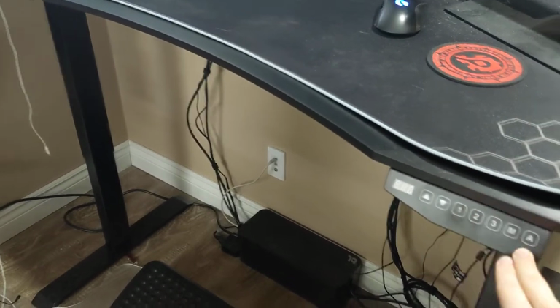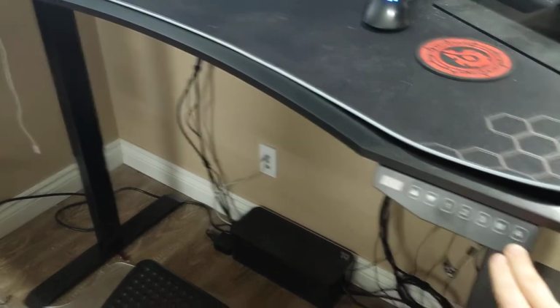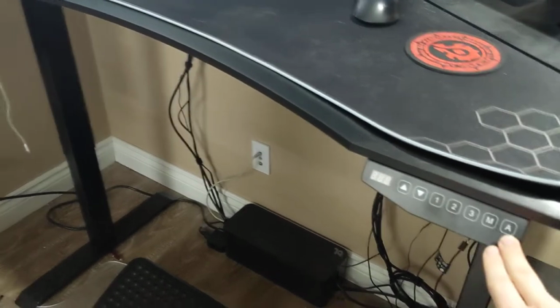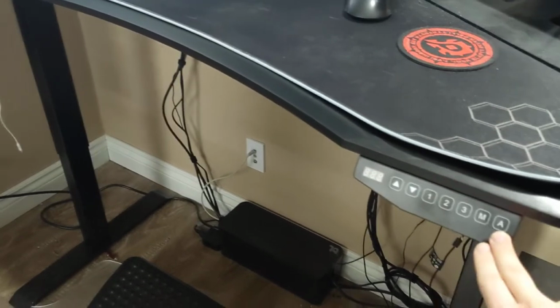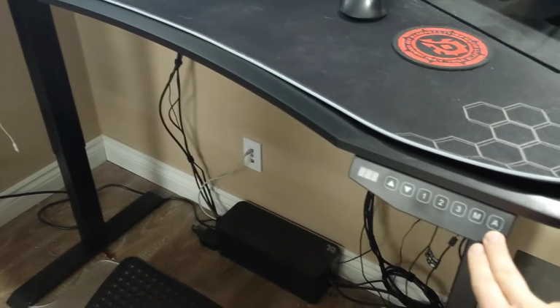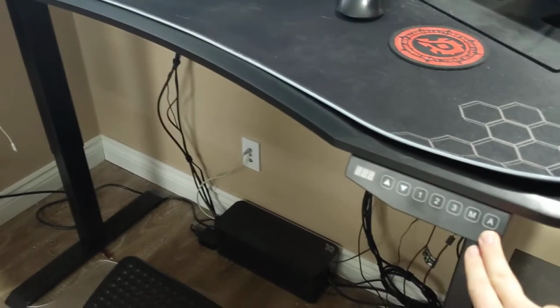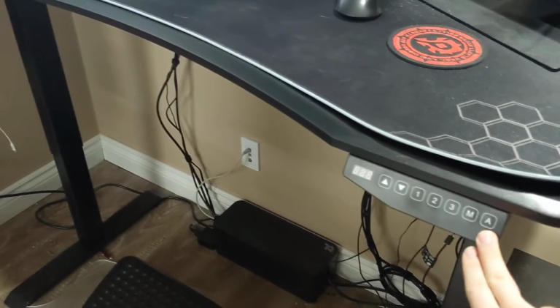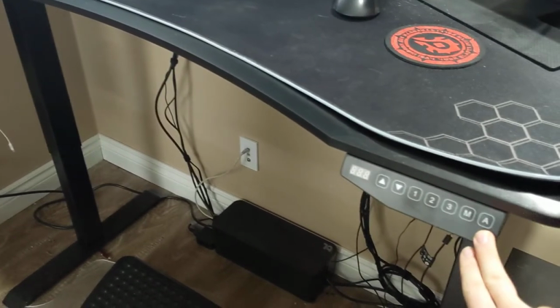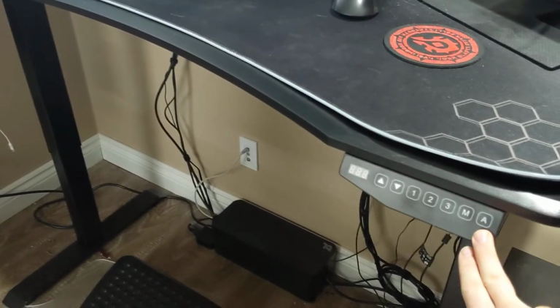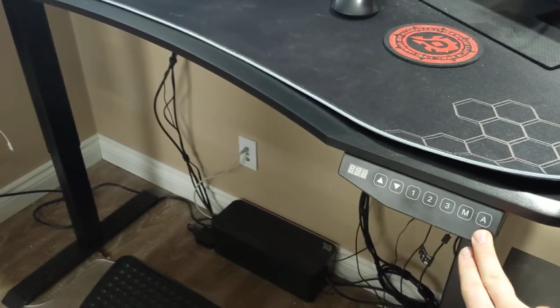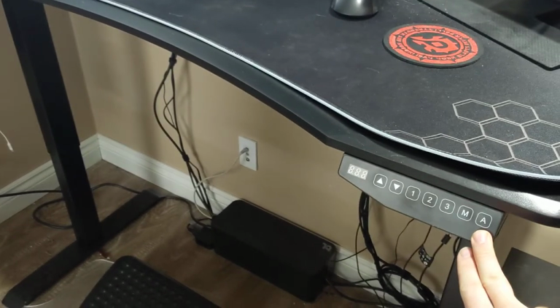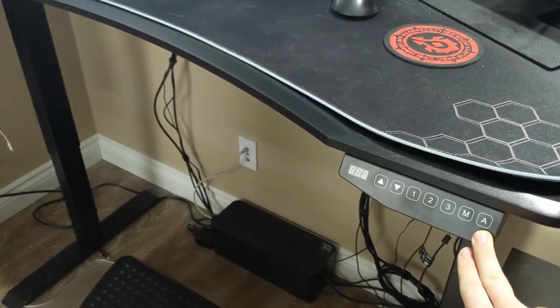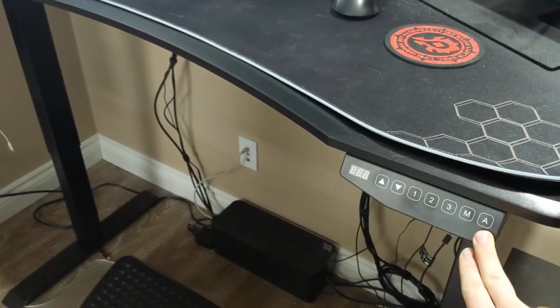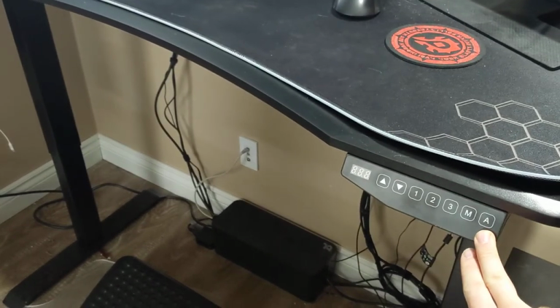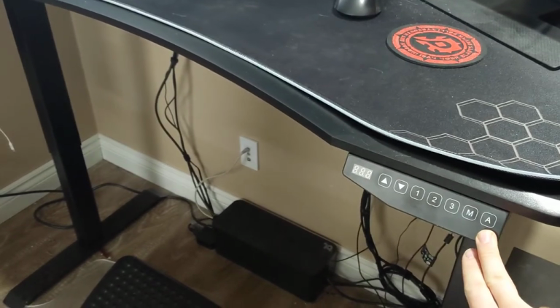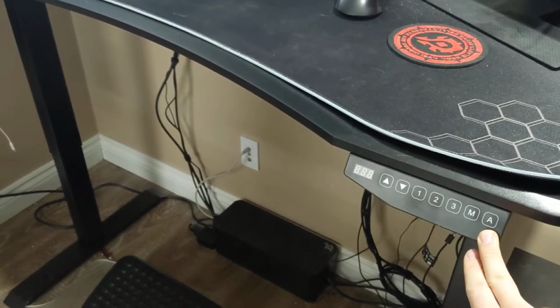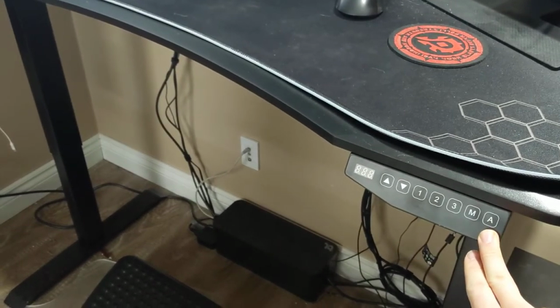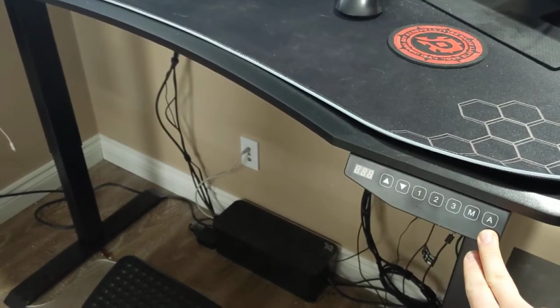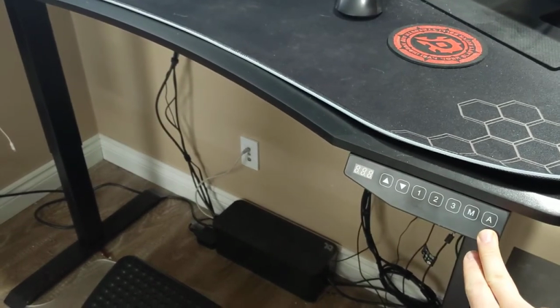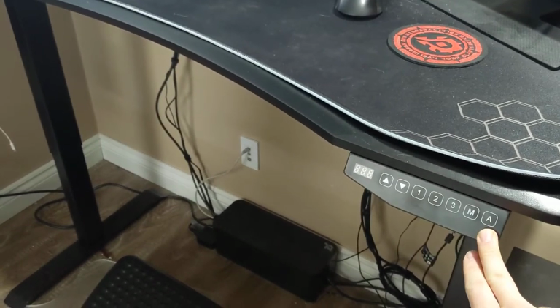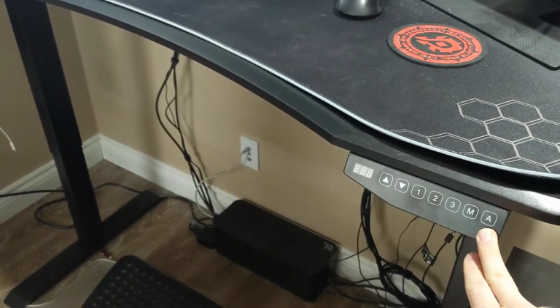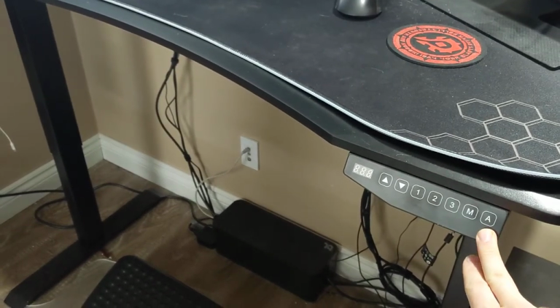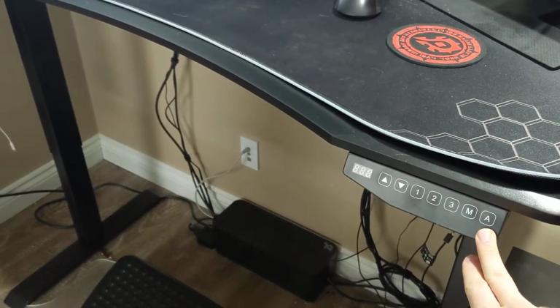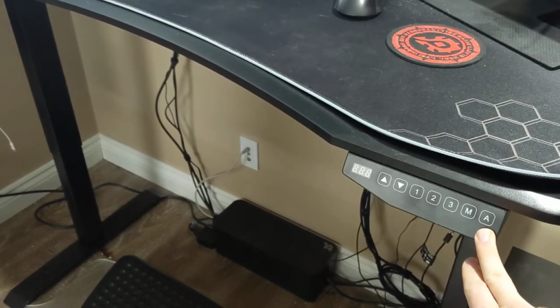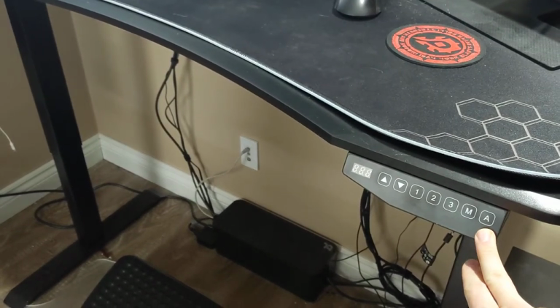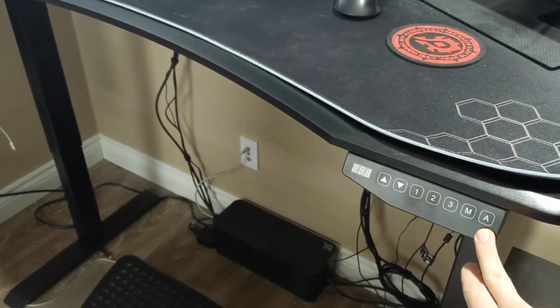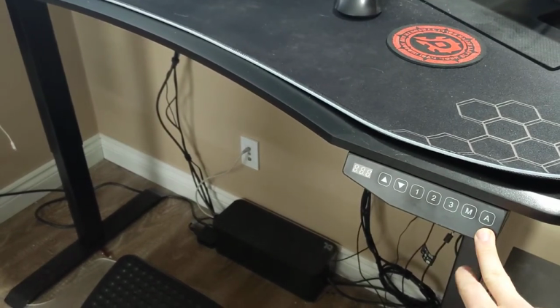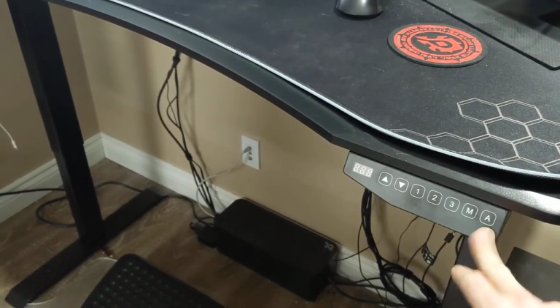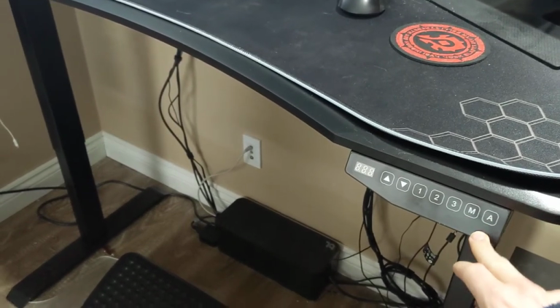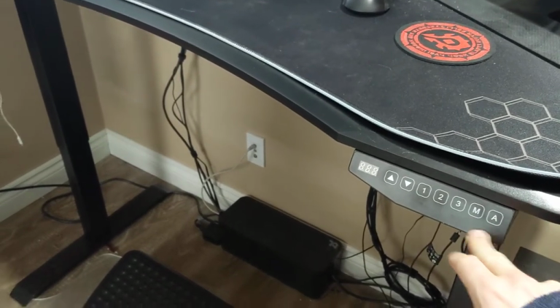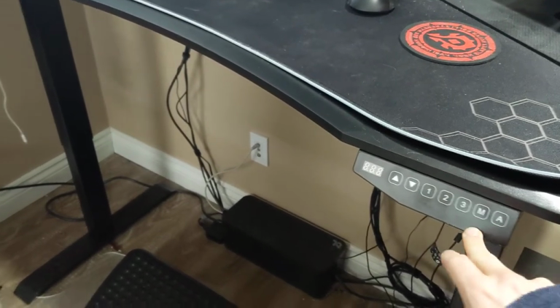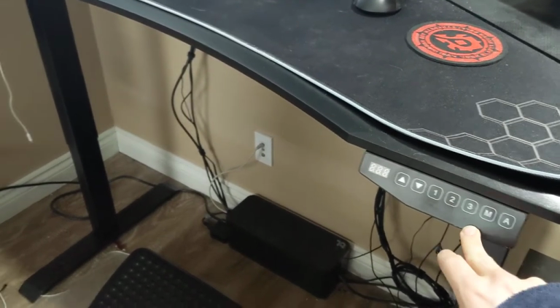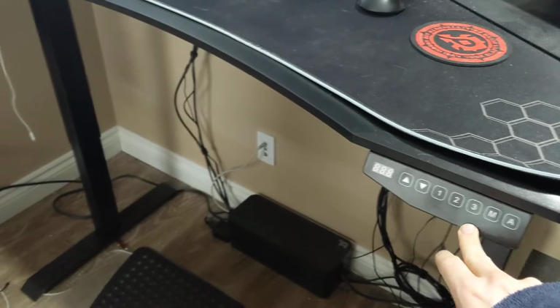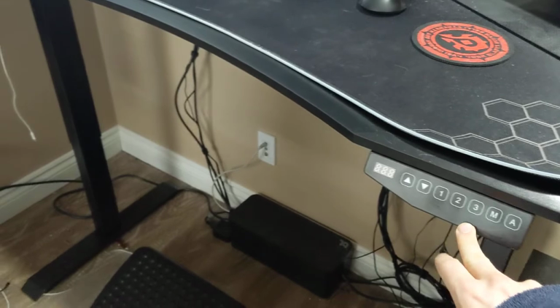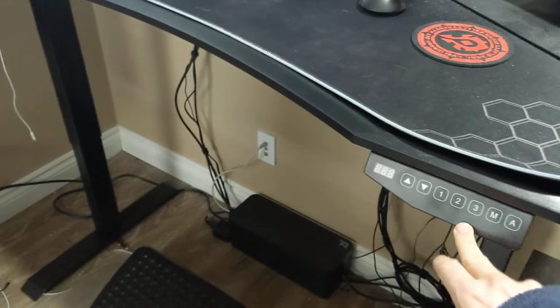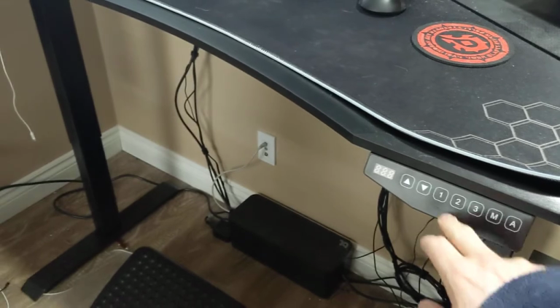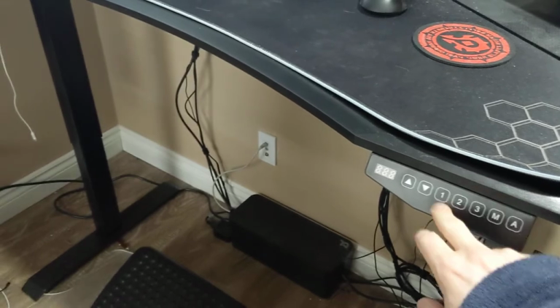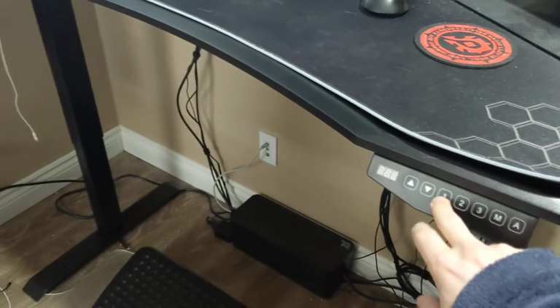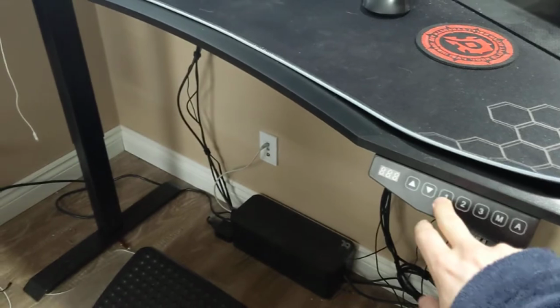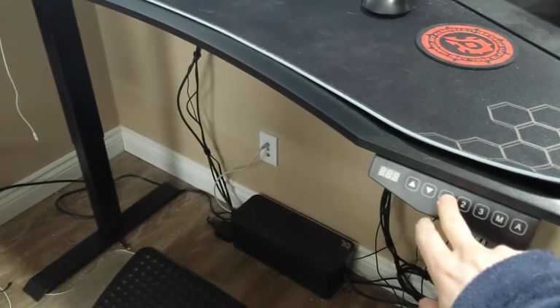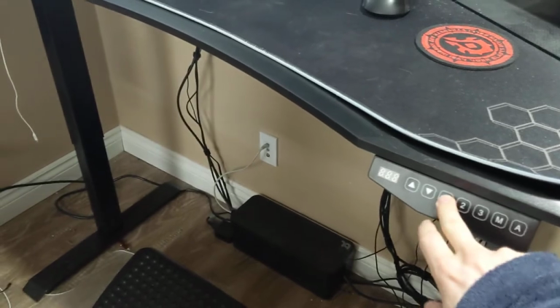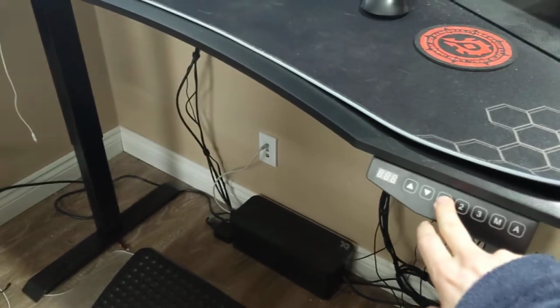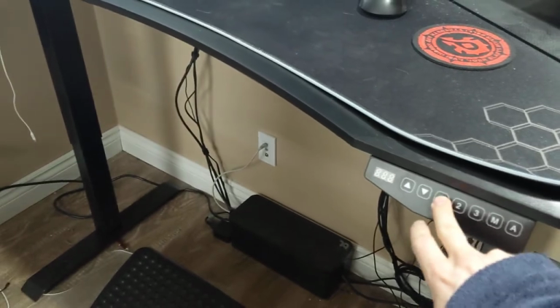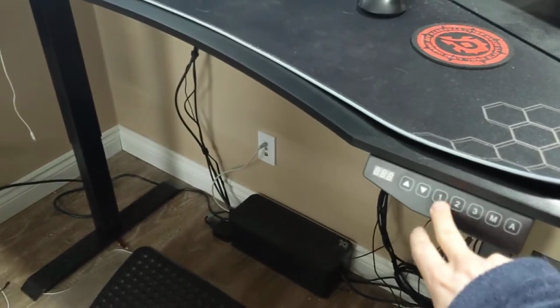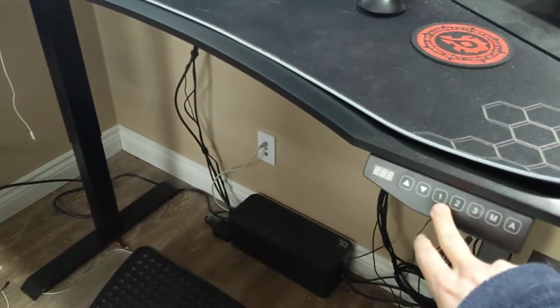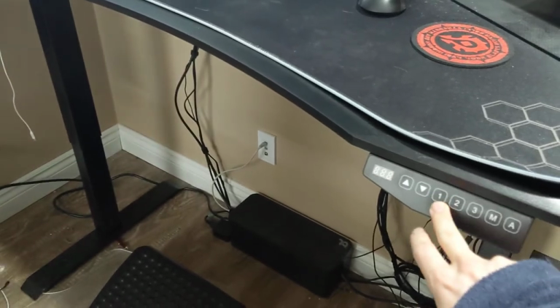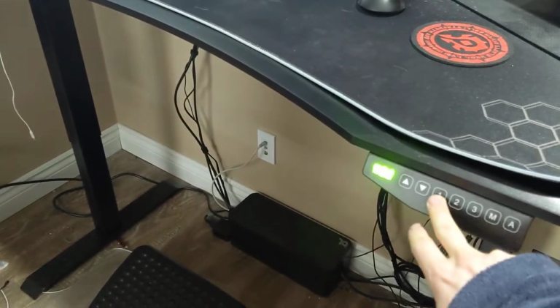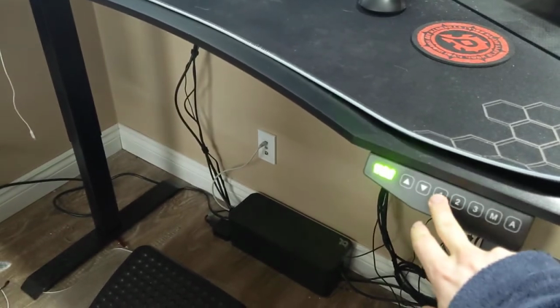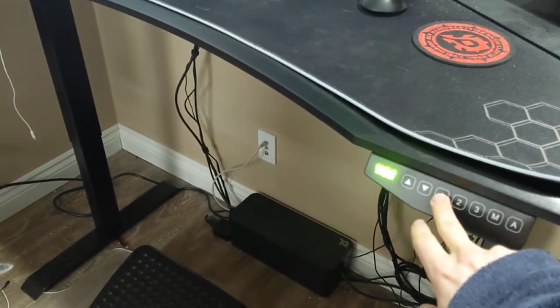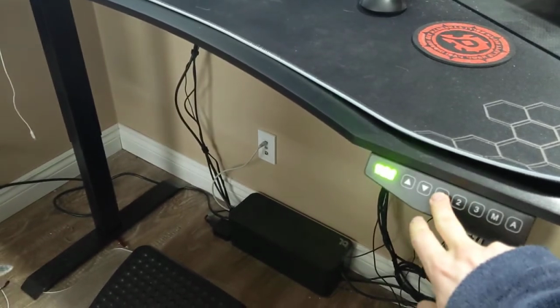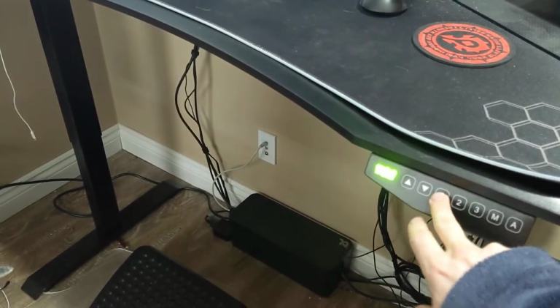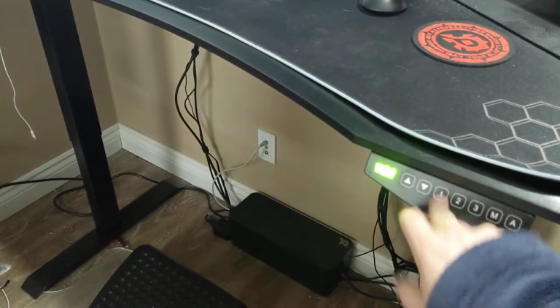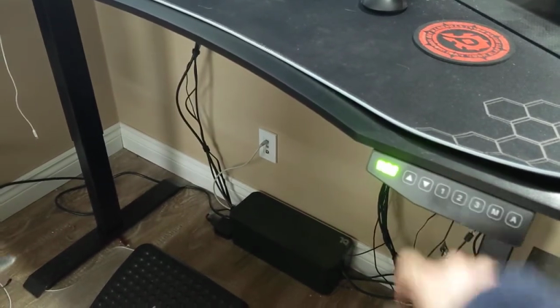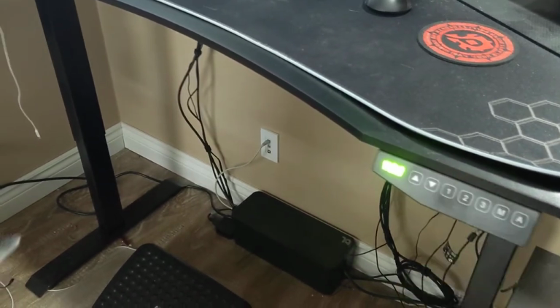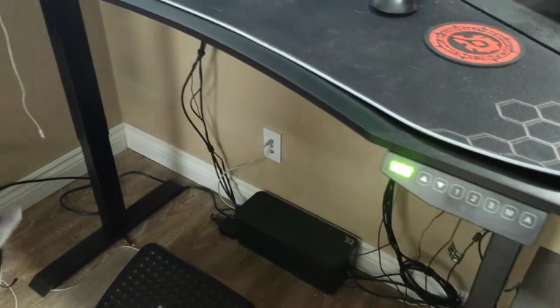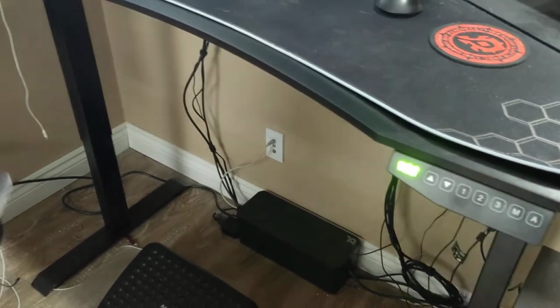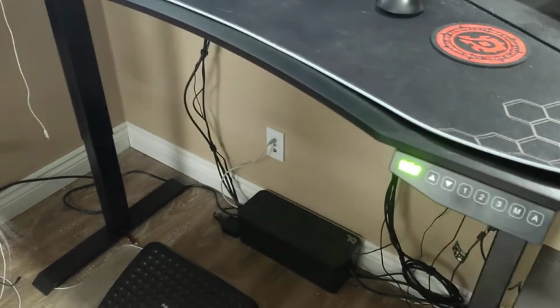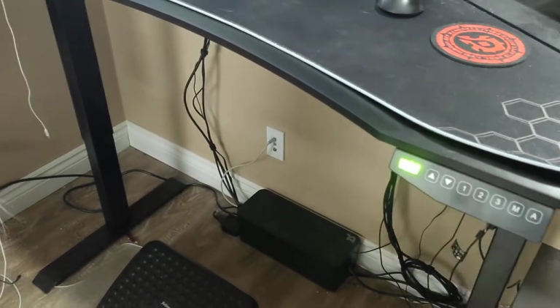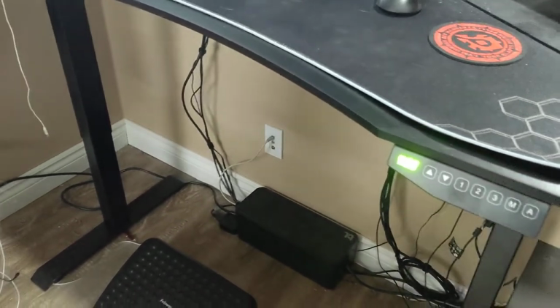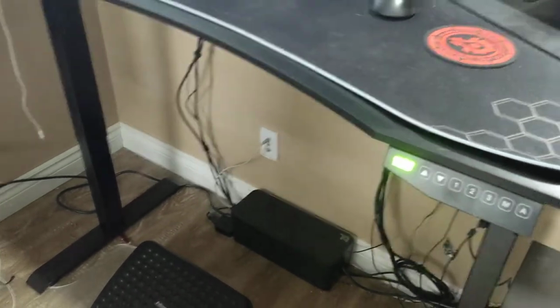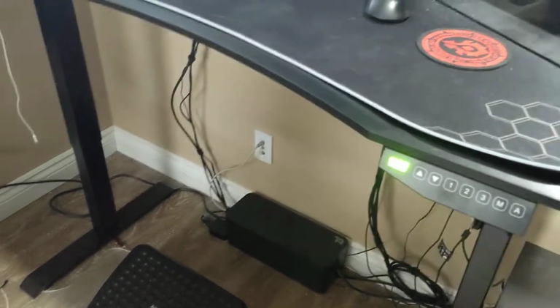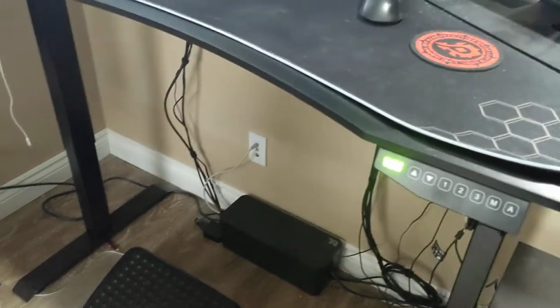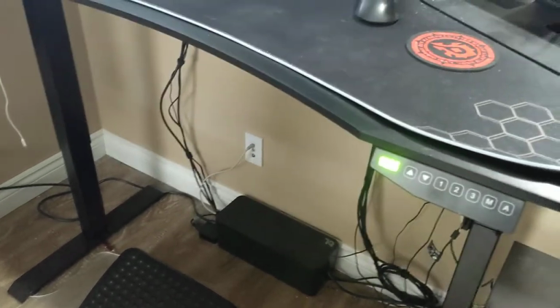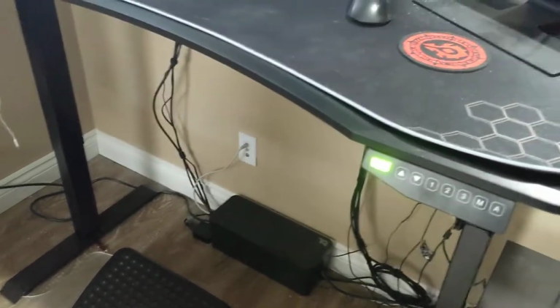This button I believe is an alarm, so it will let you know to stand up or something that you can set. I've never tried it. I'm going to bring it back down.